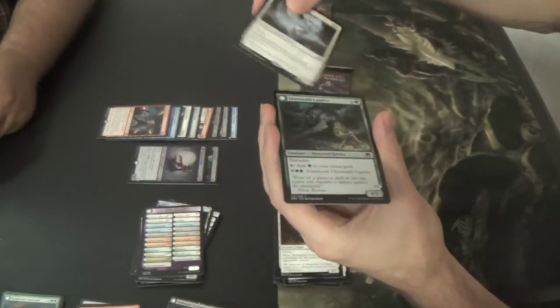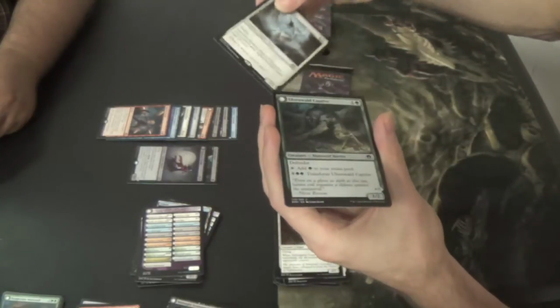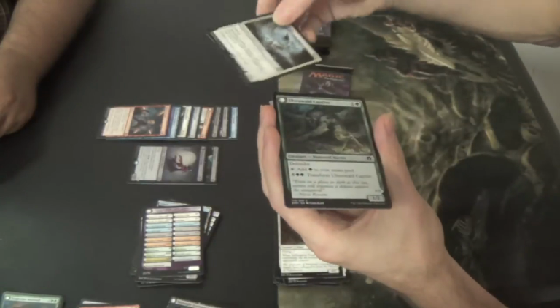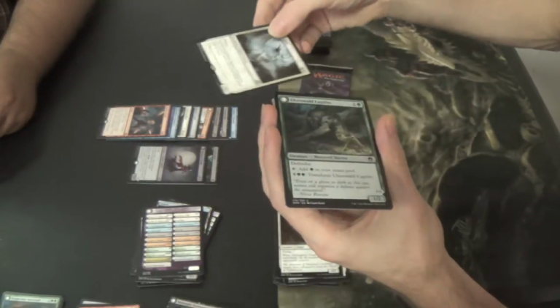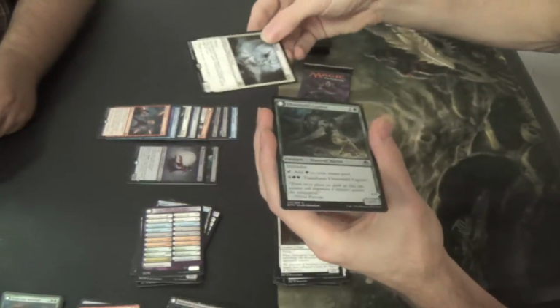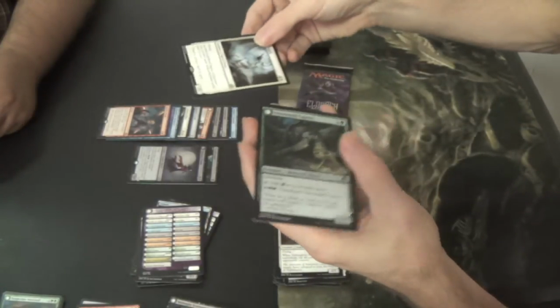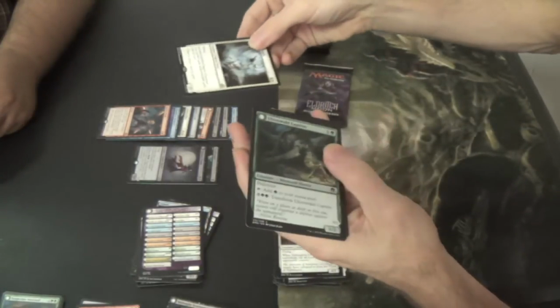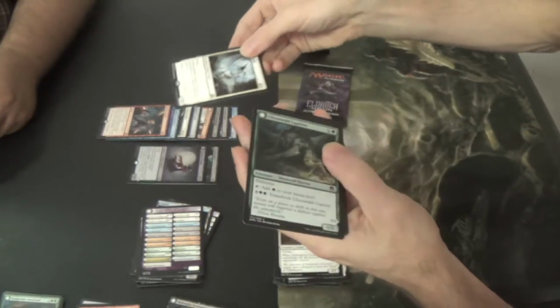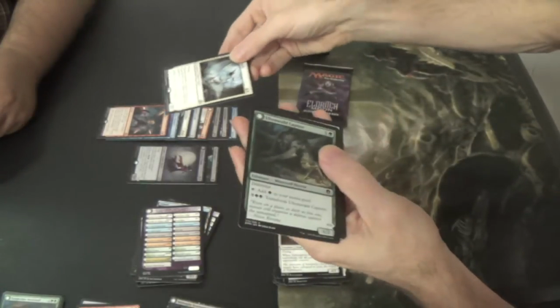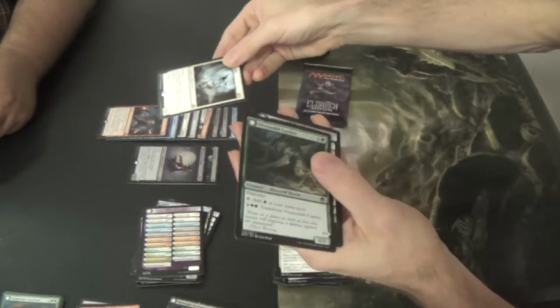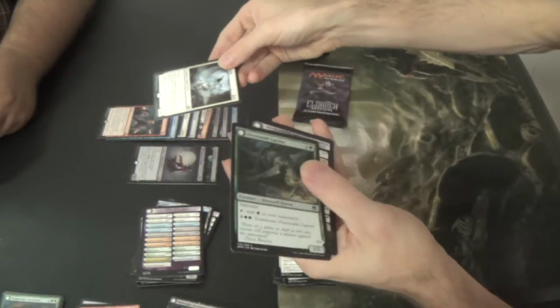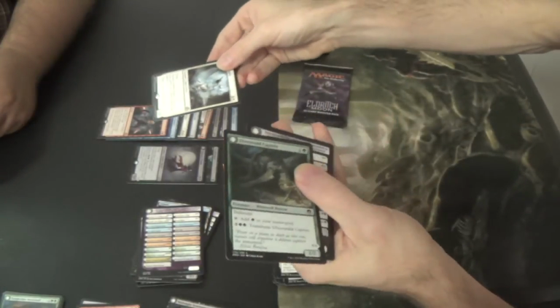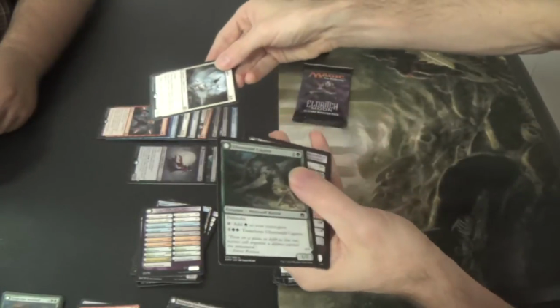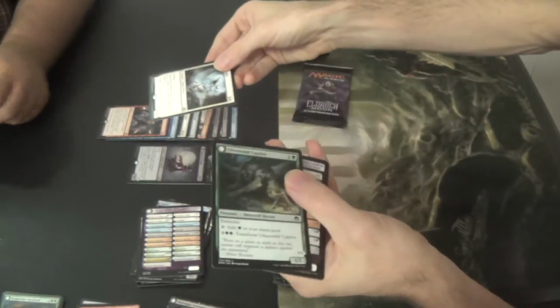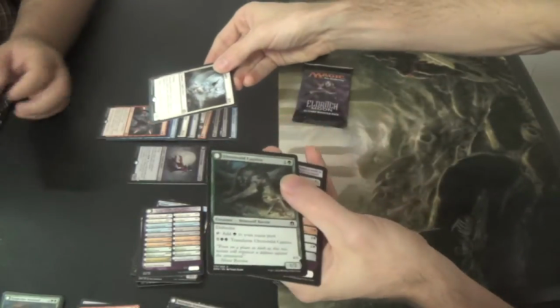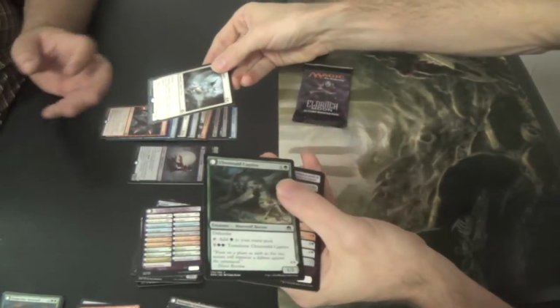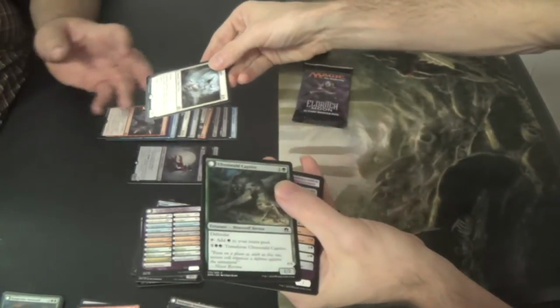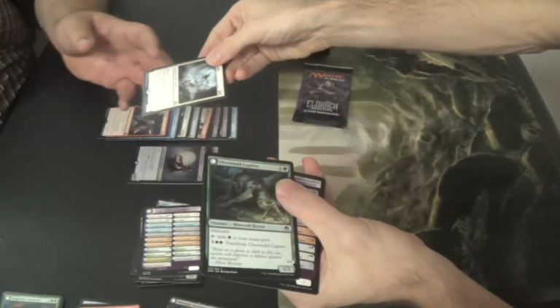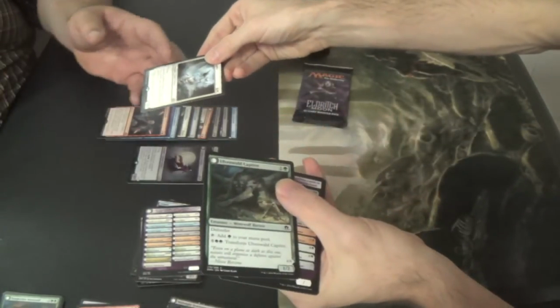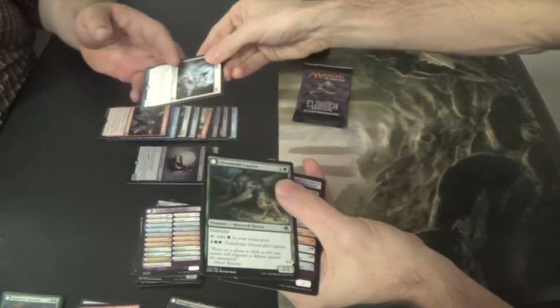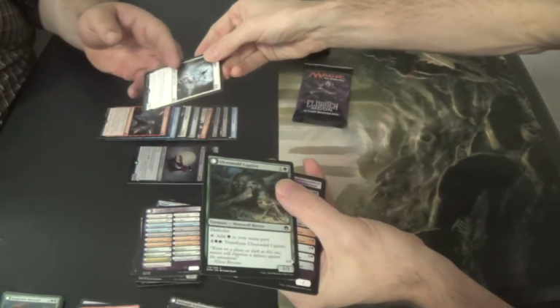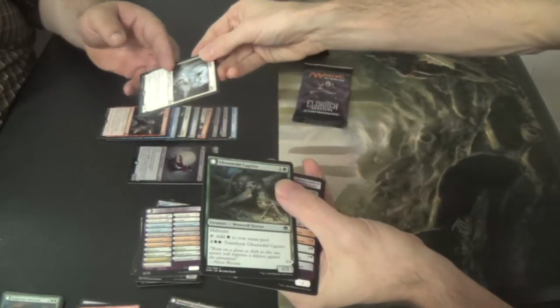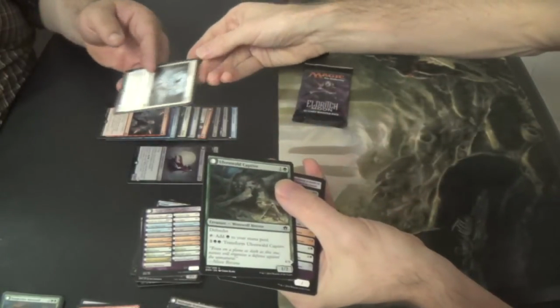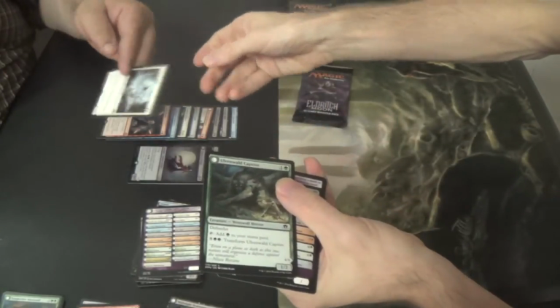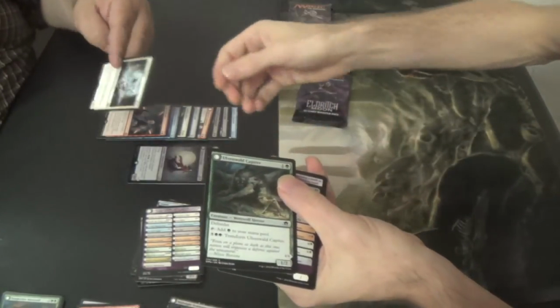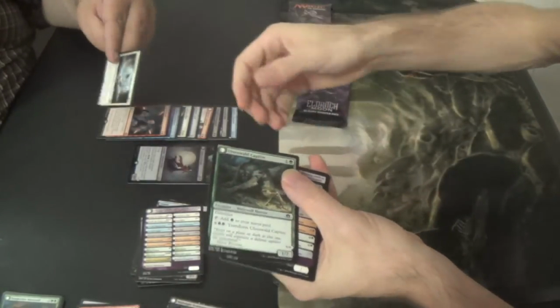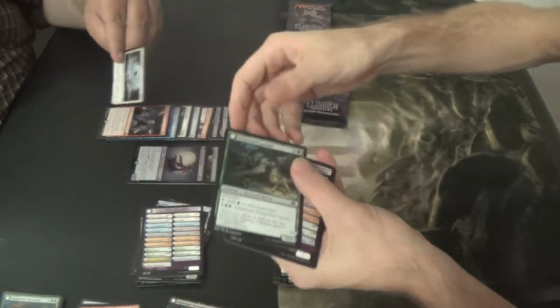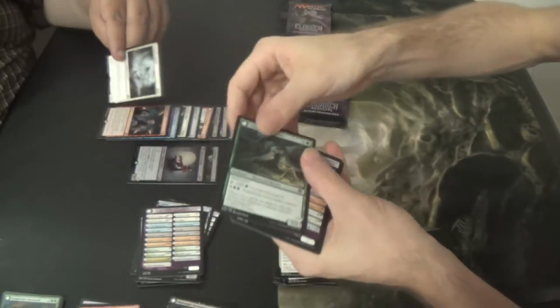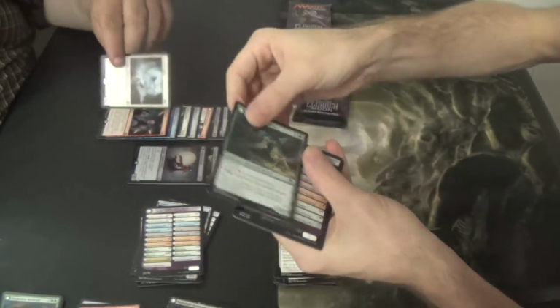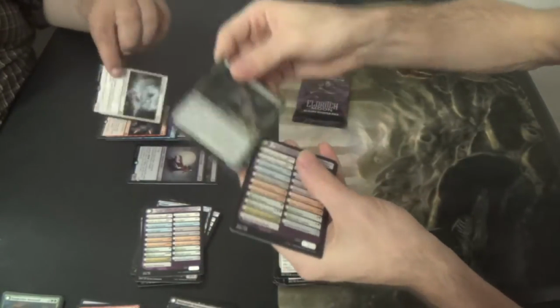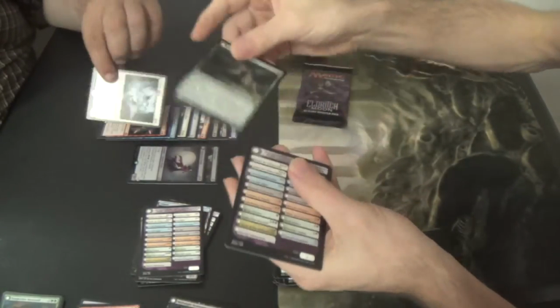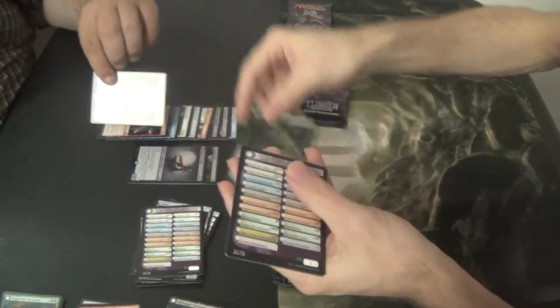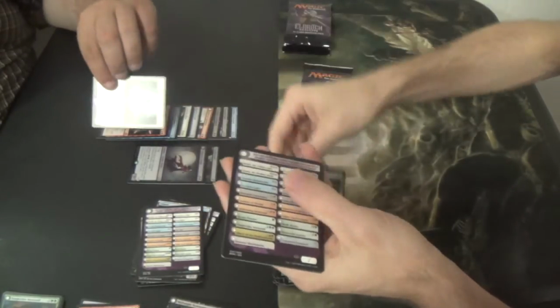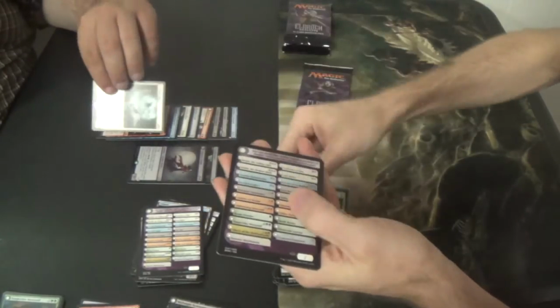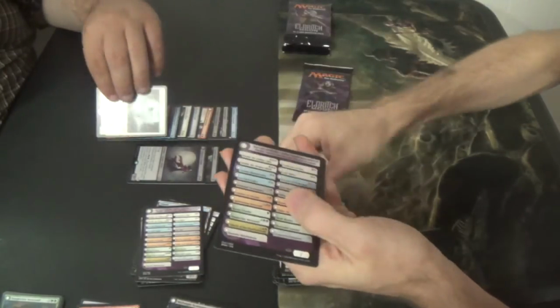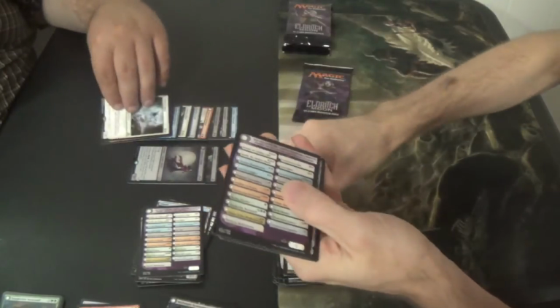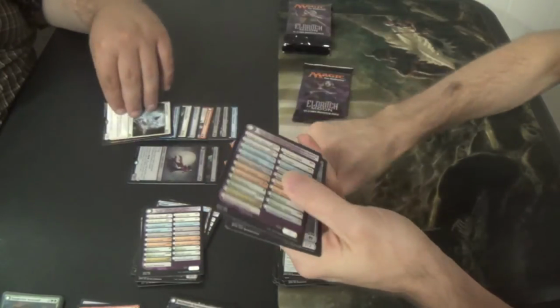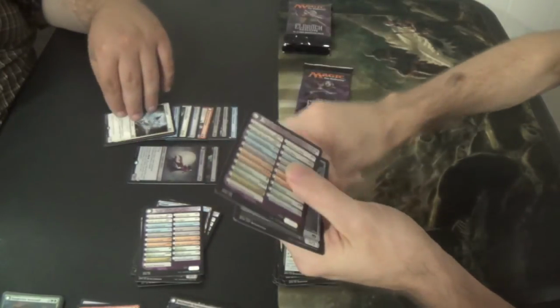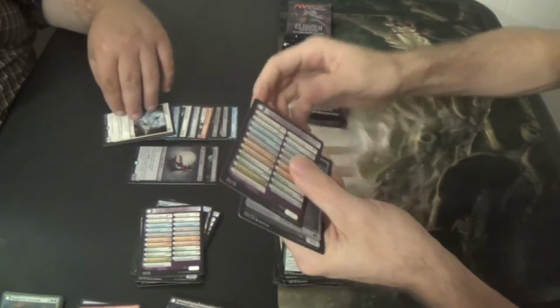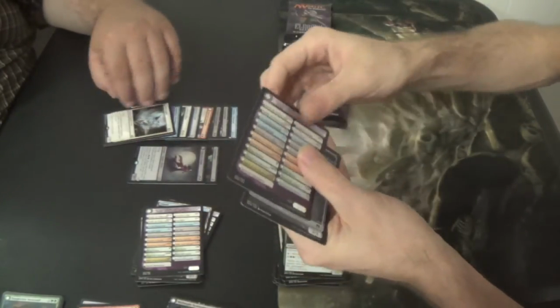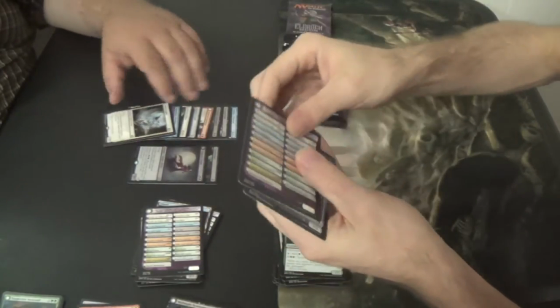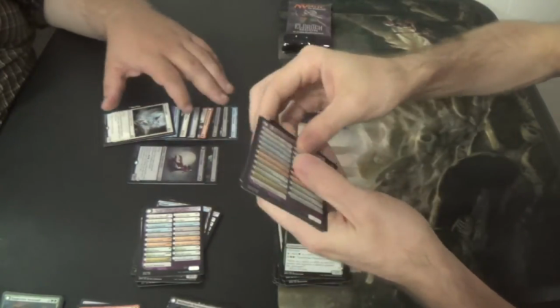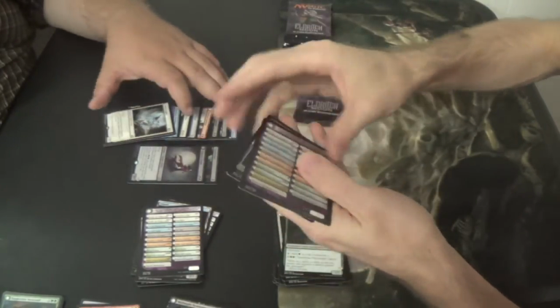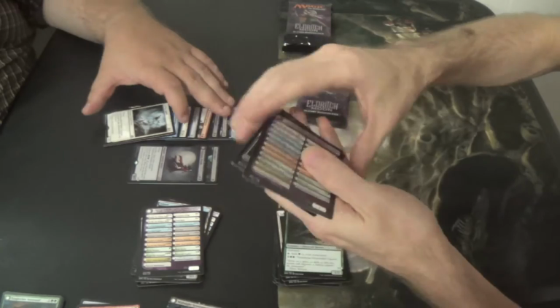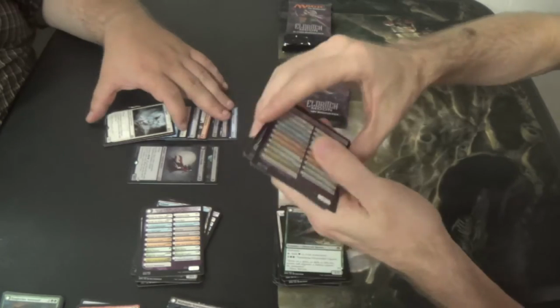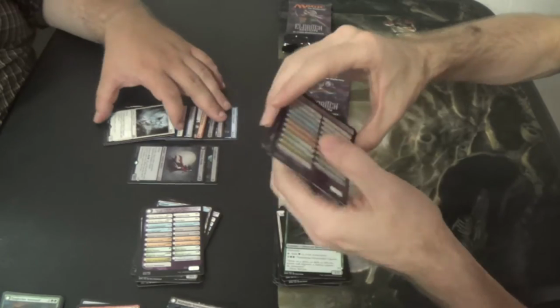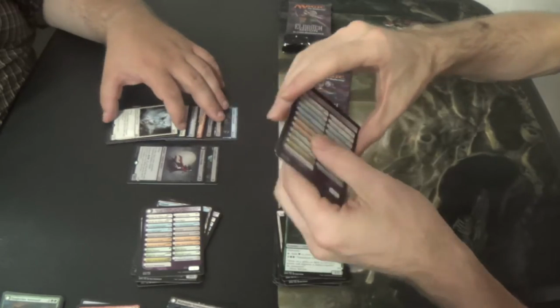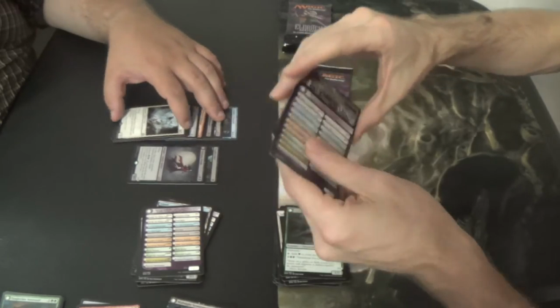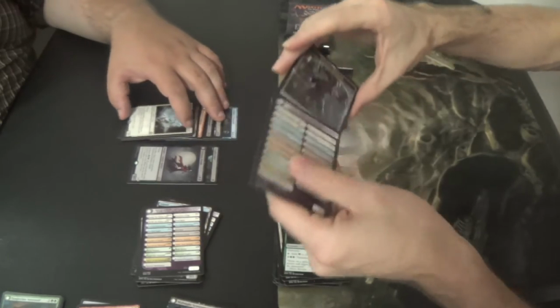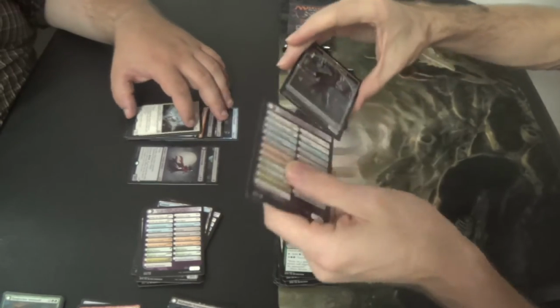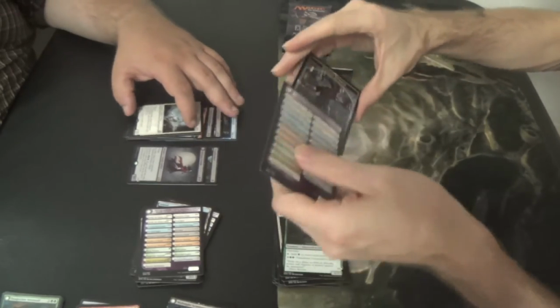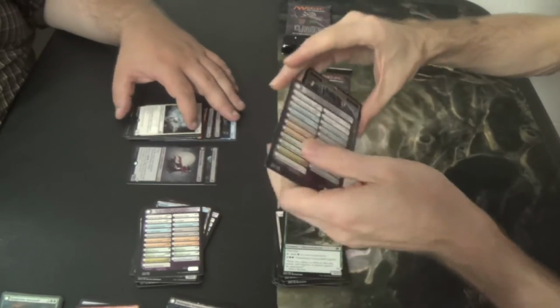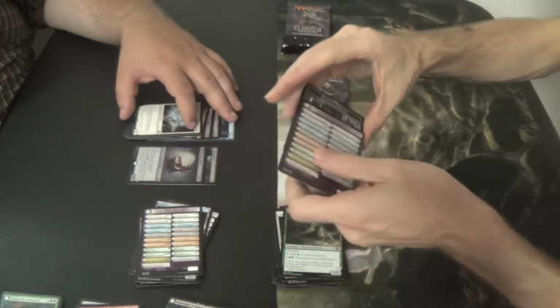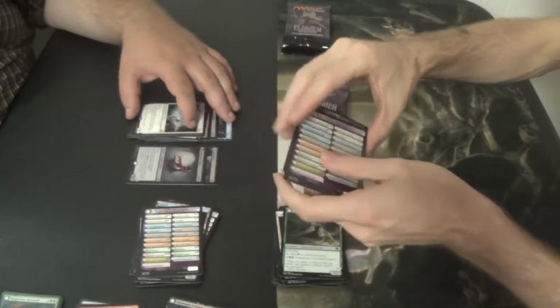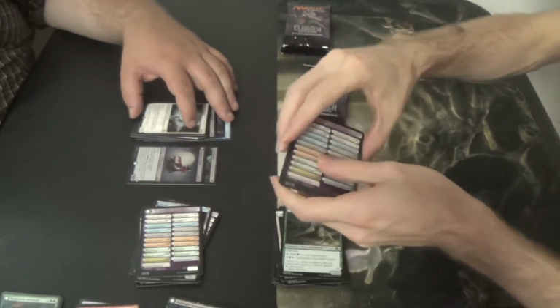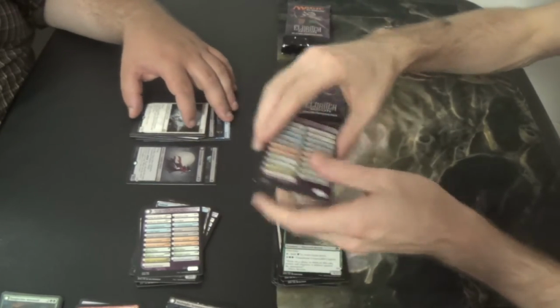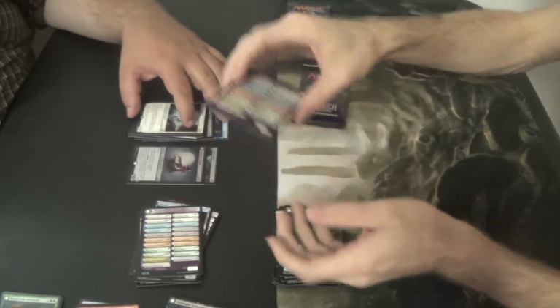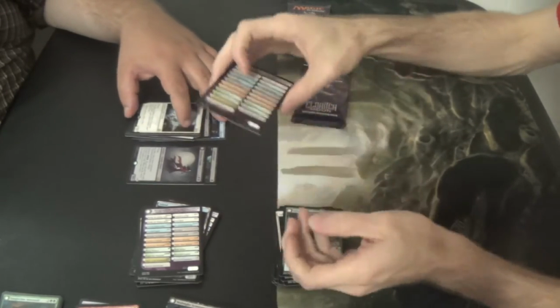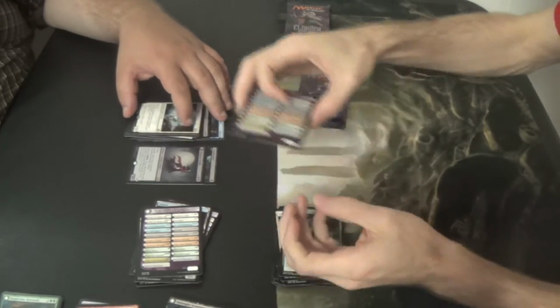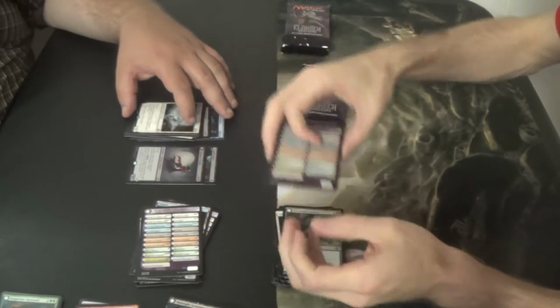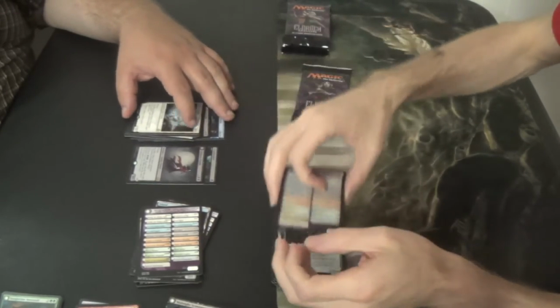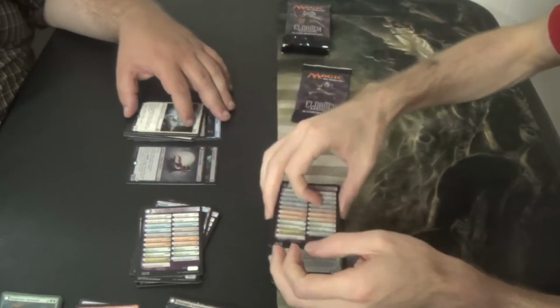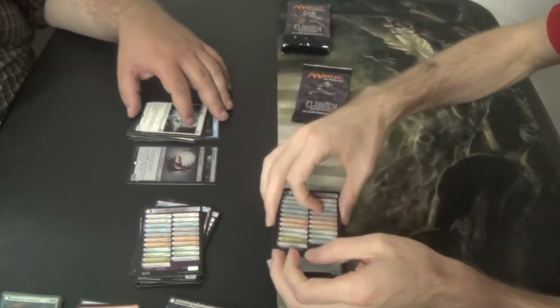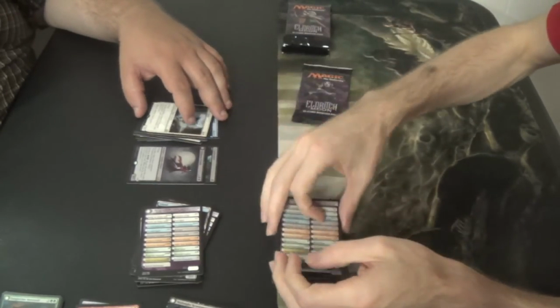Collected Company here, and then another Ulvenwald Captive of course. Aljundi — these ugly, ugly dudes.